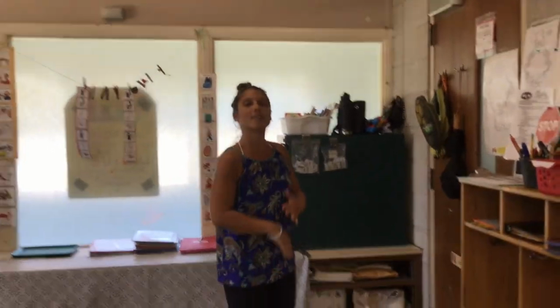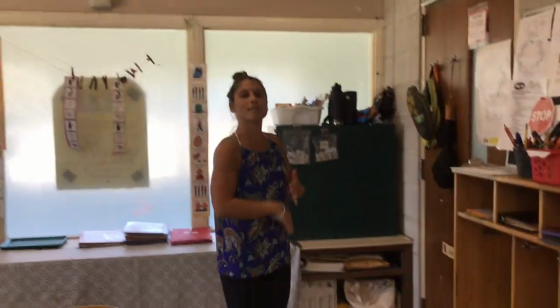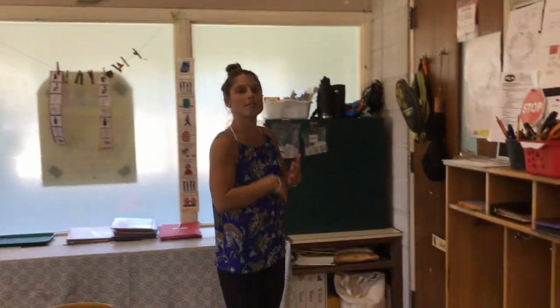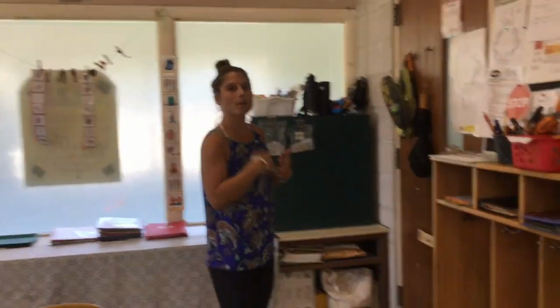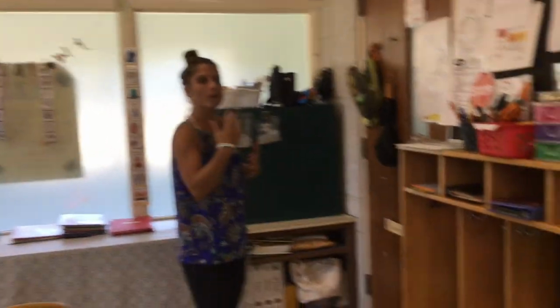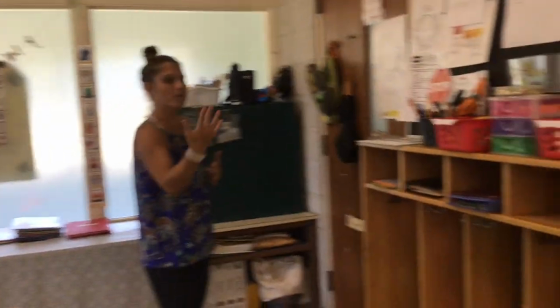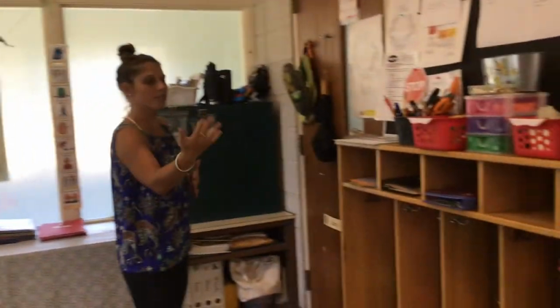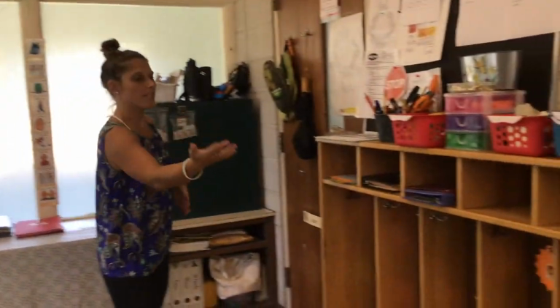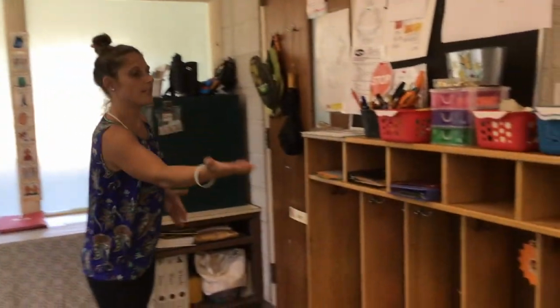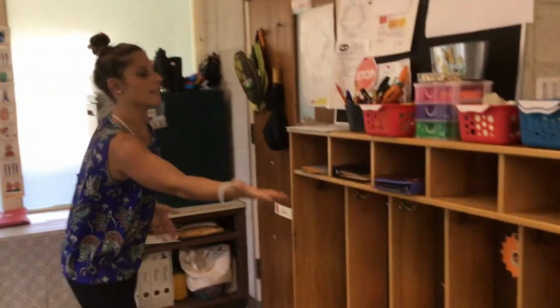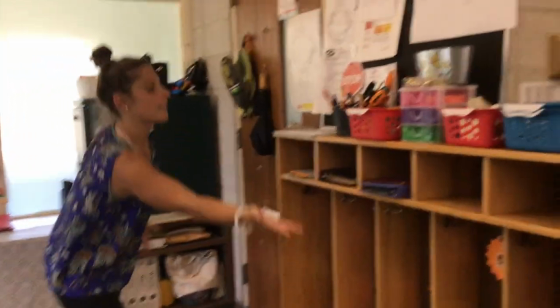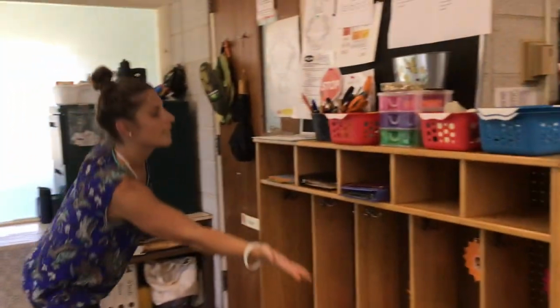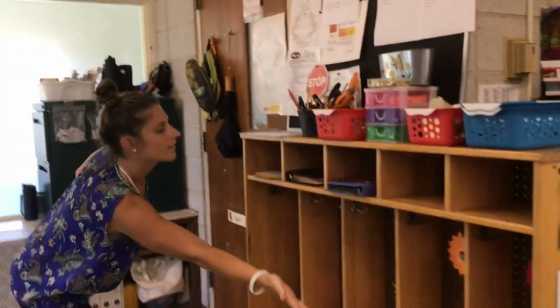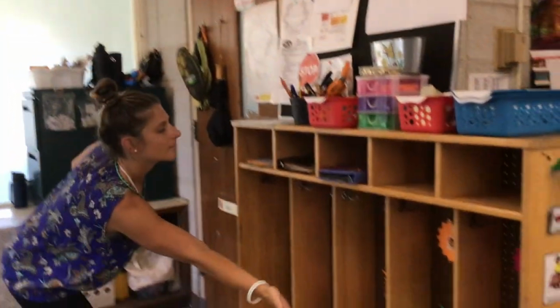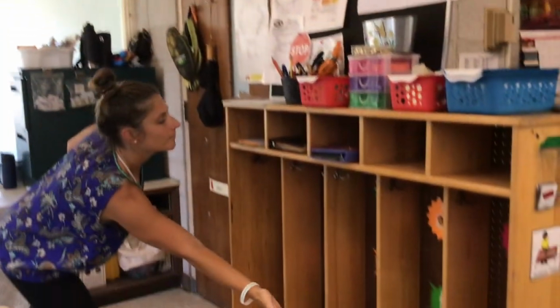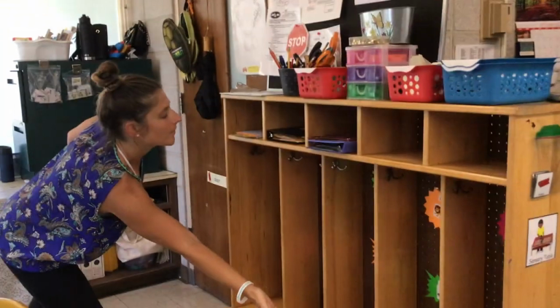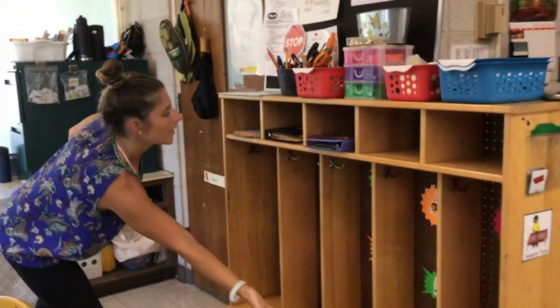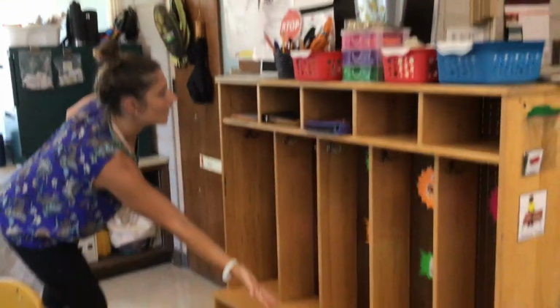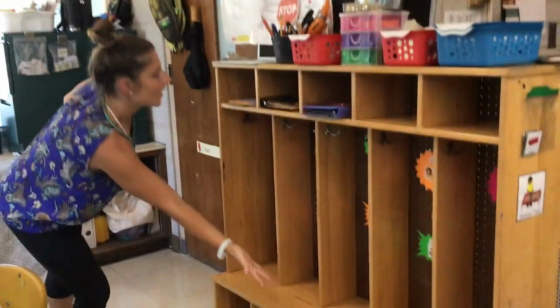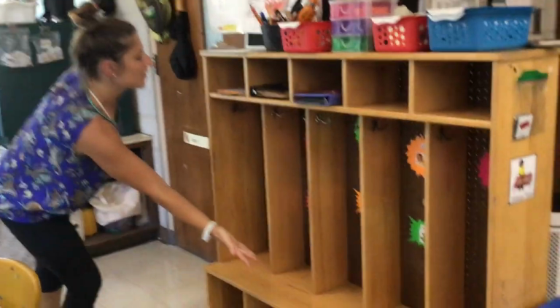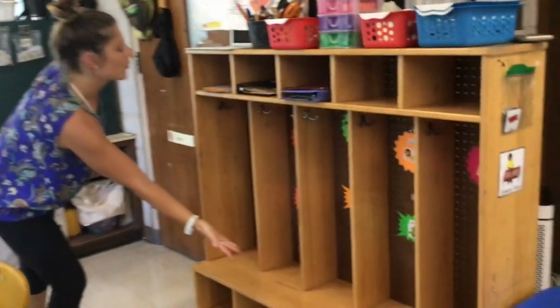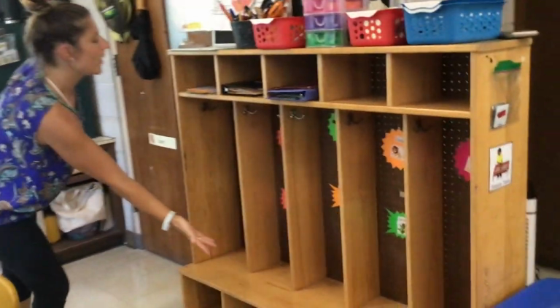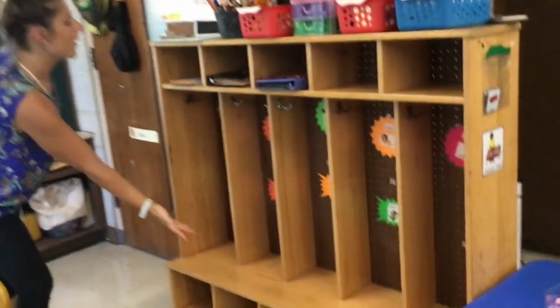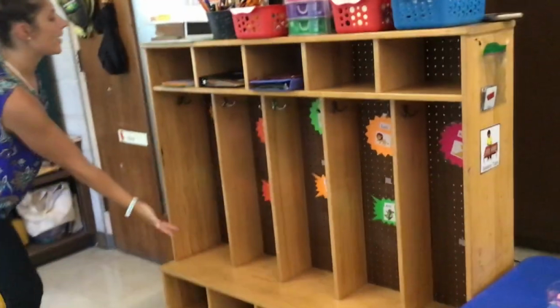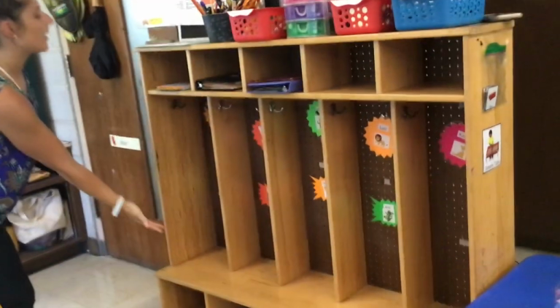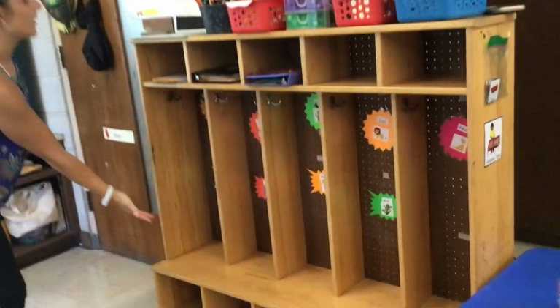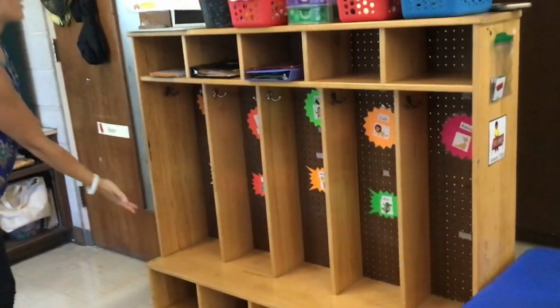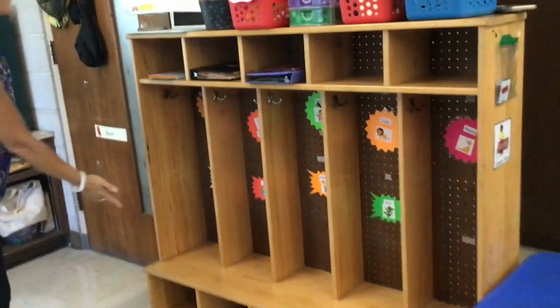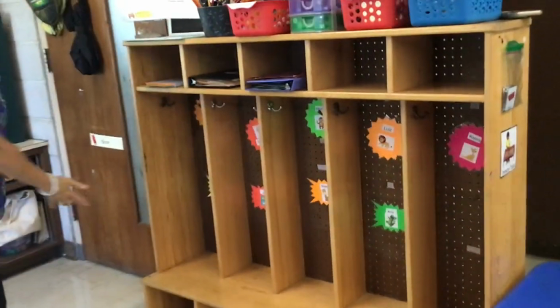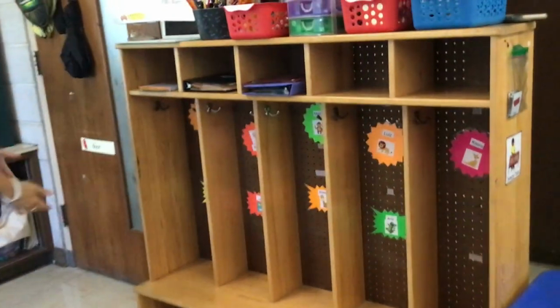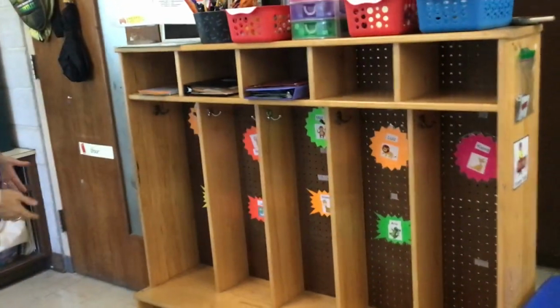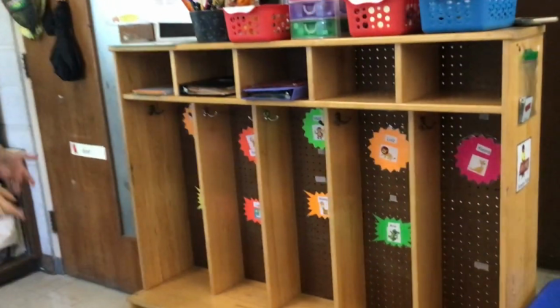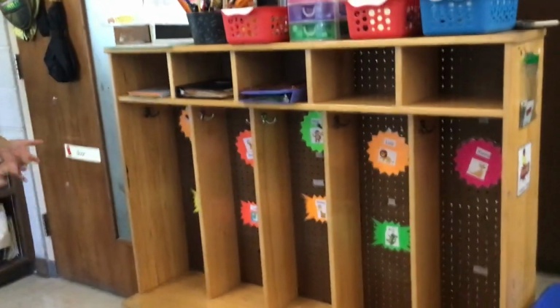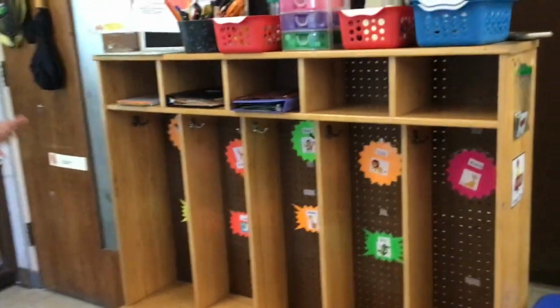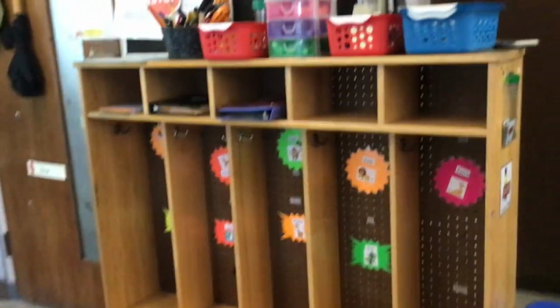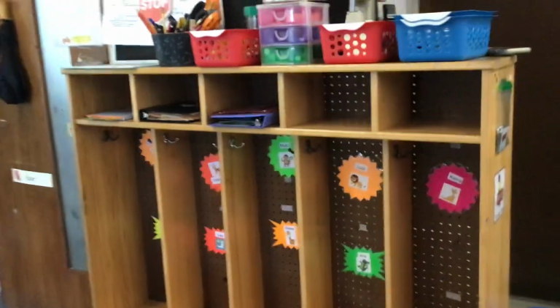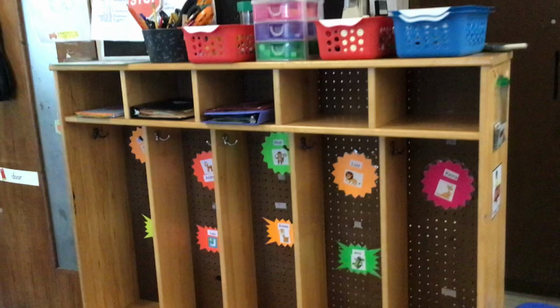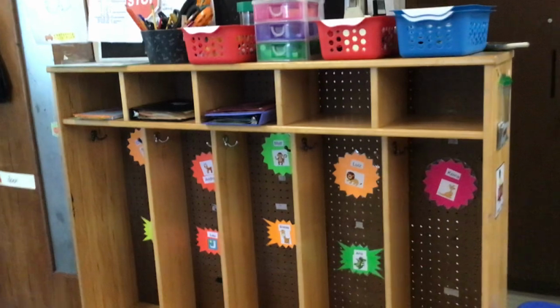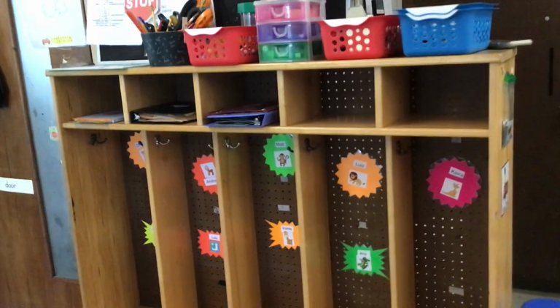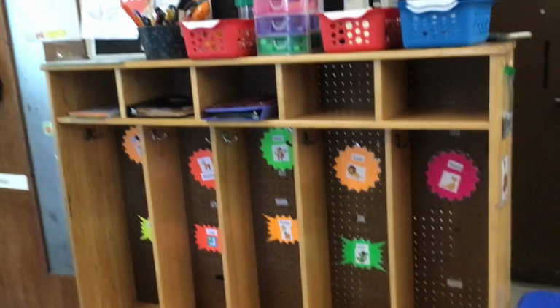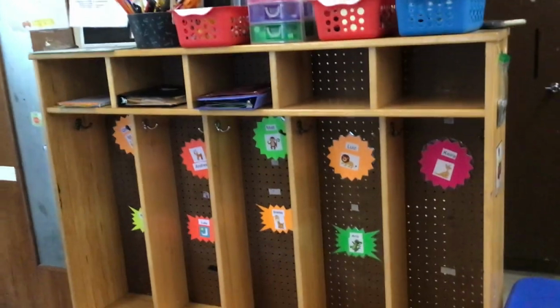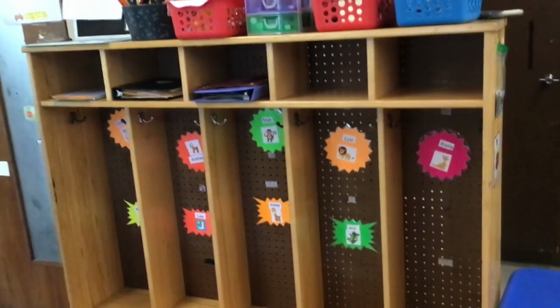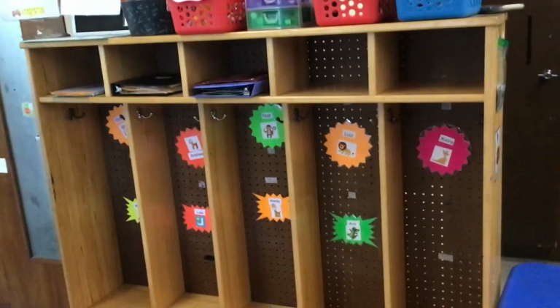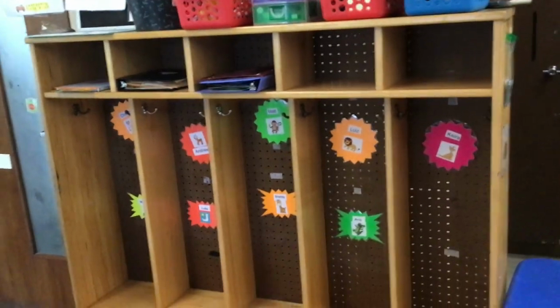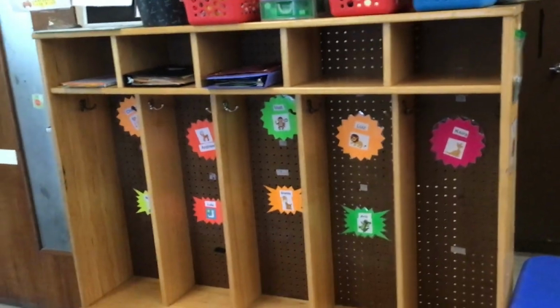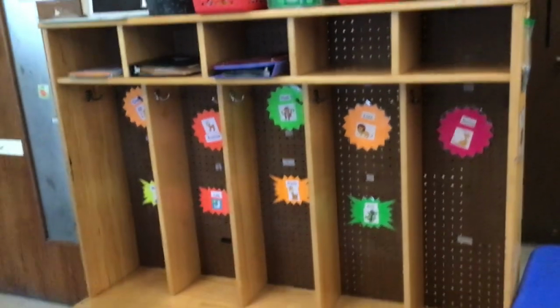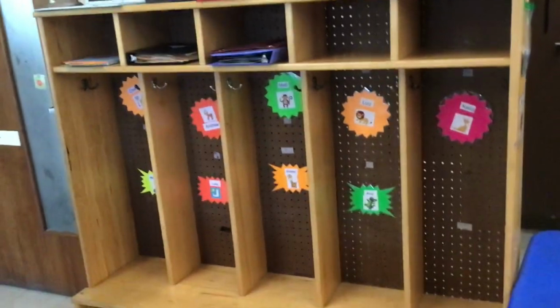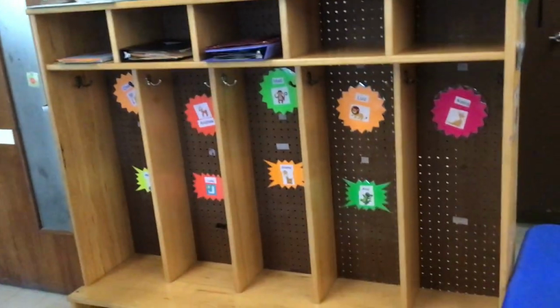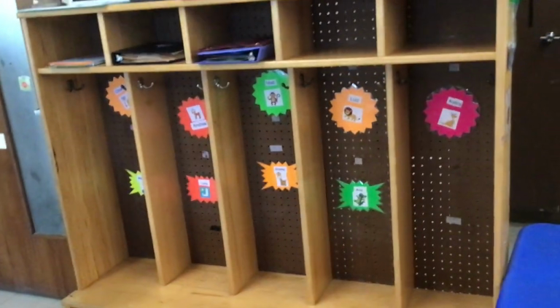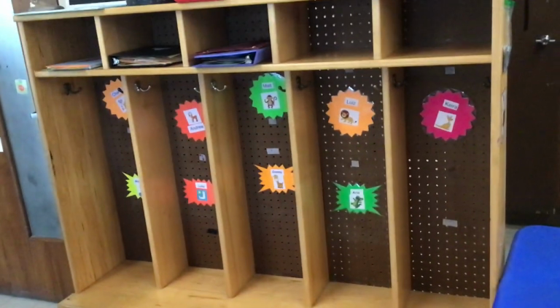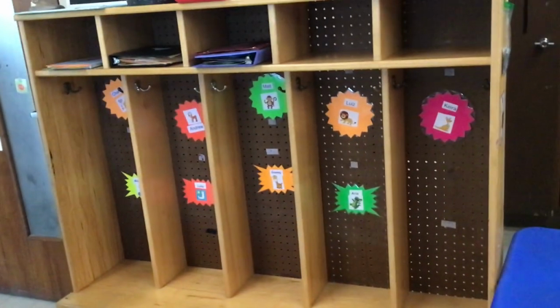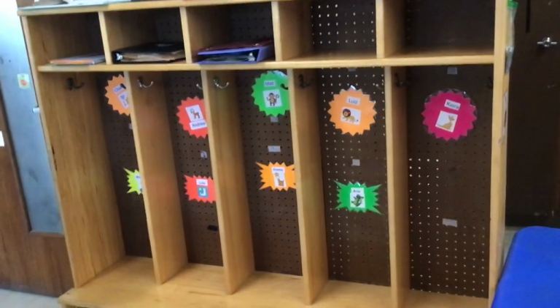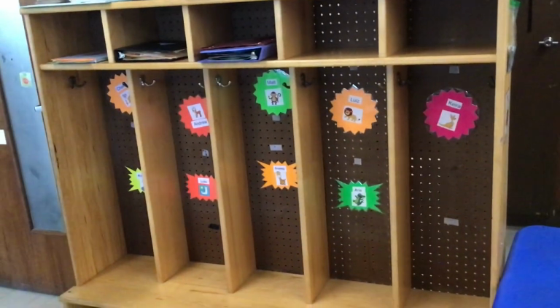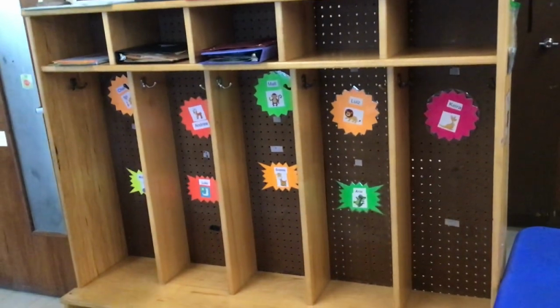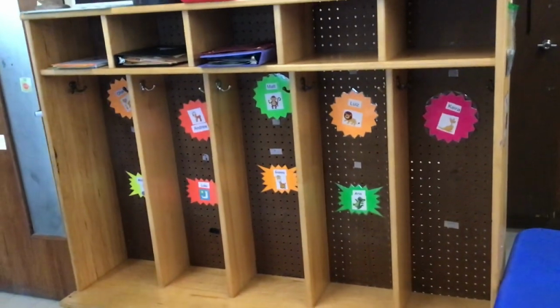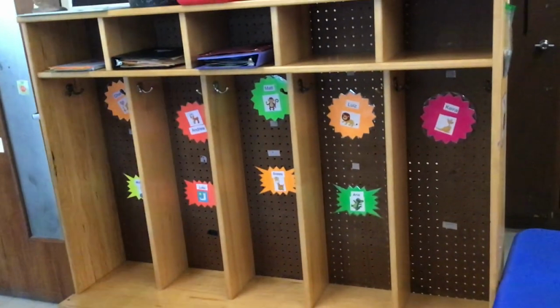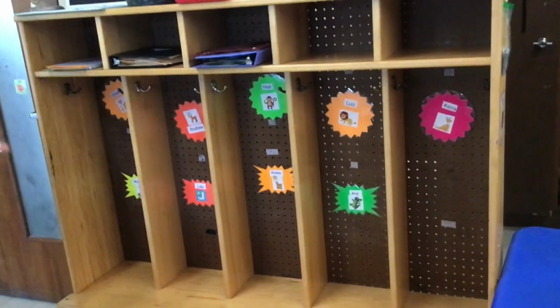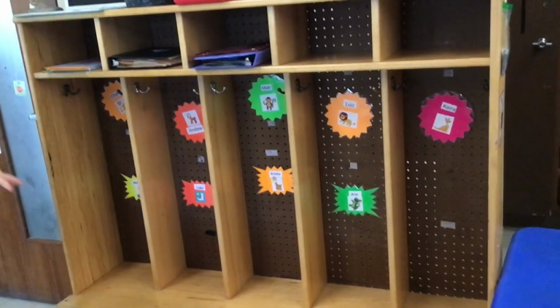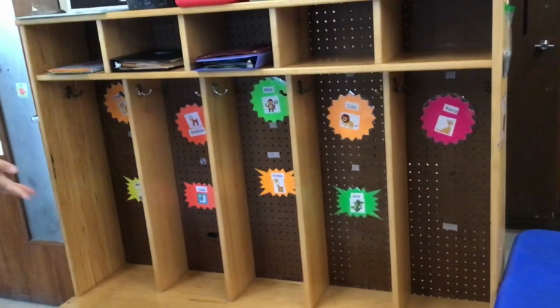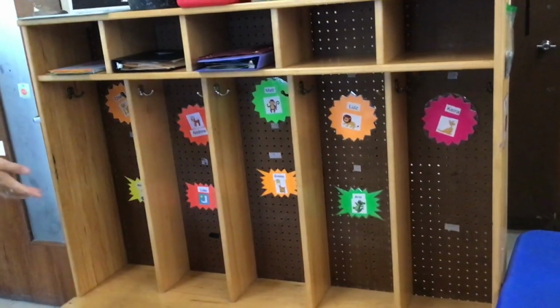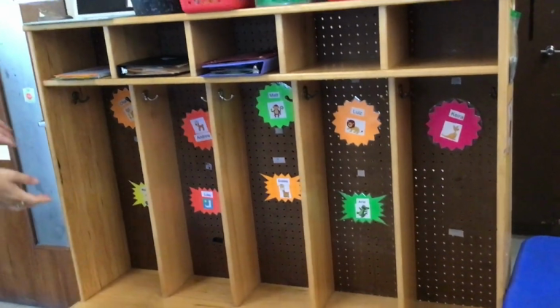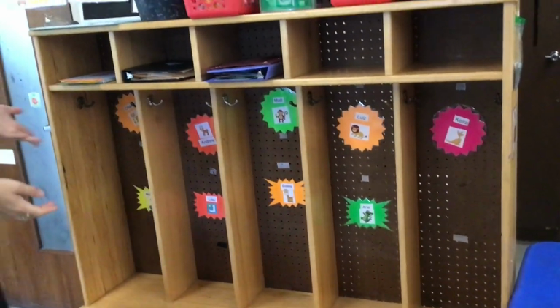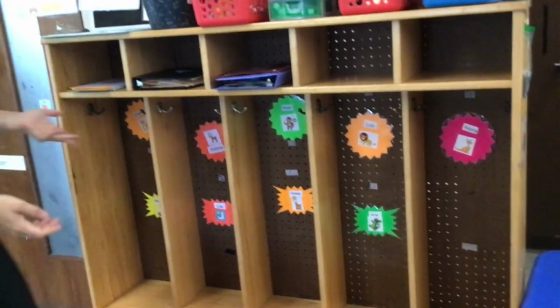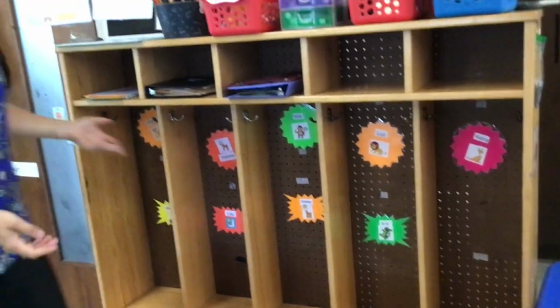Over here is where you're going to hang up your backpack and your coat. These are our cubbies.